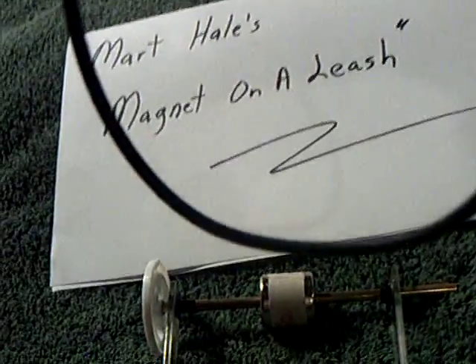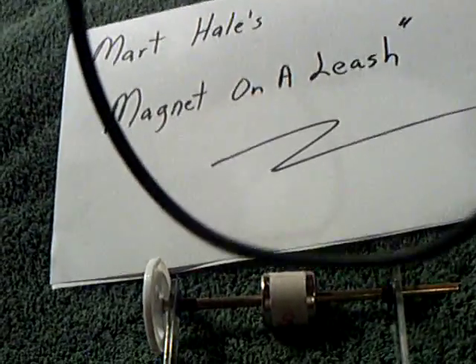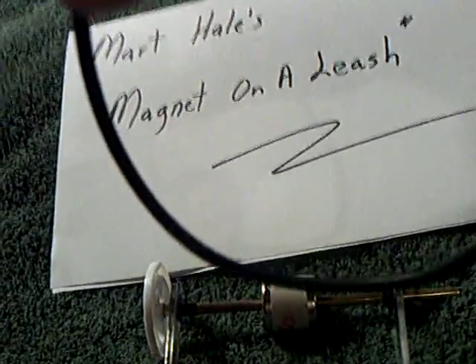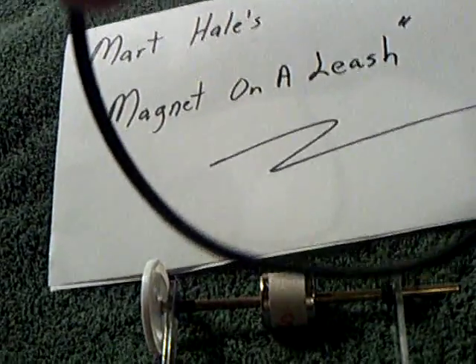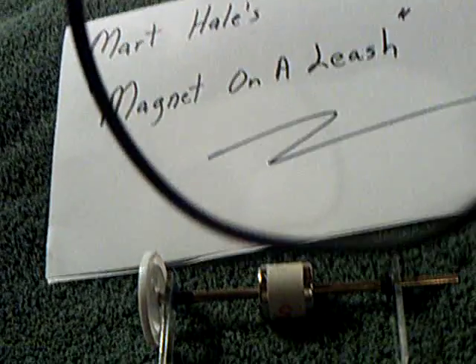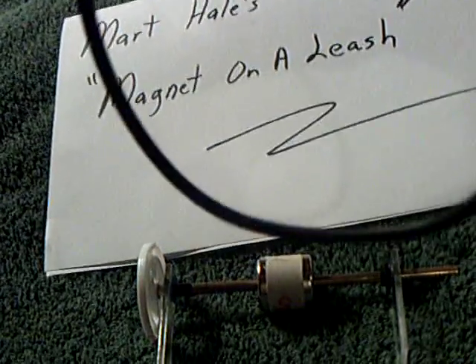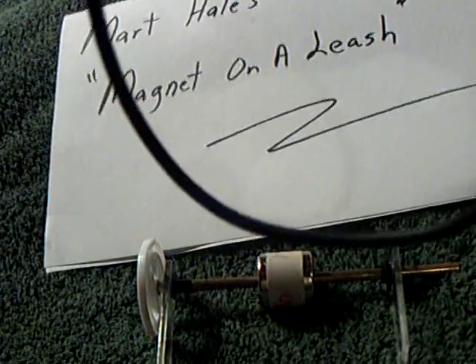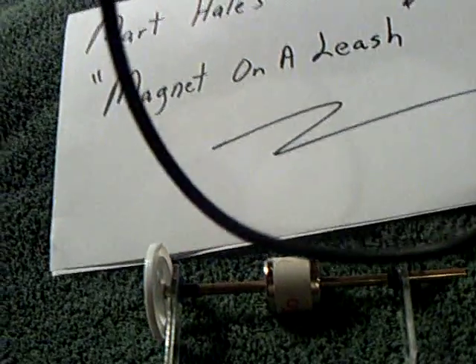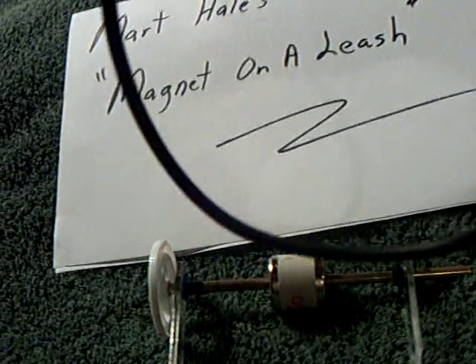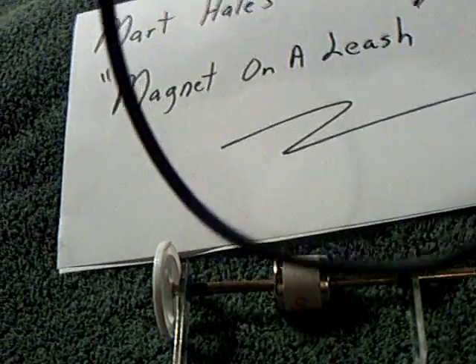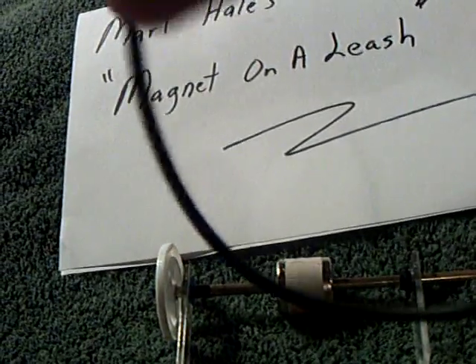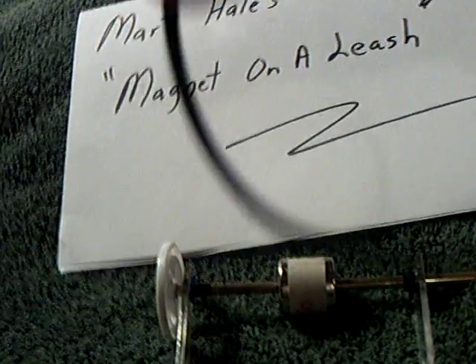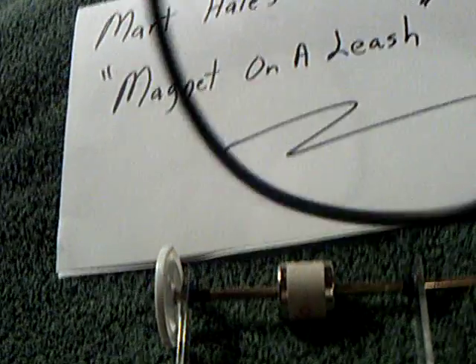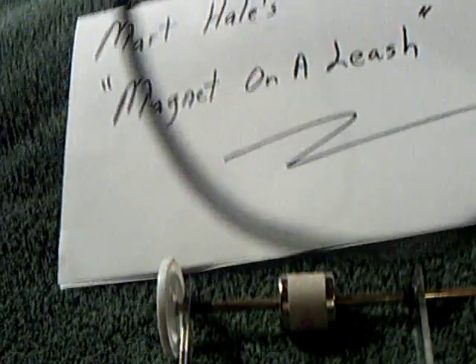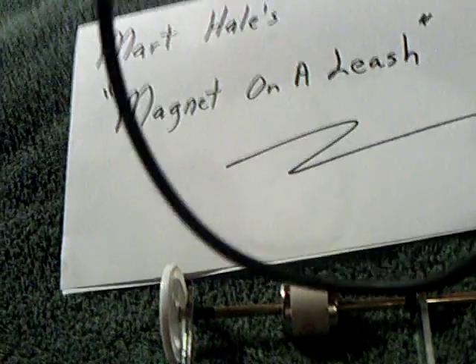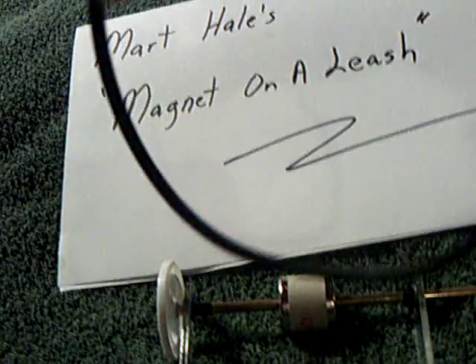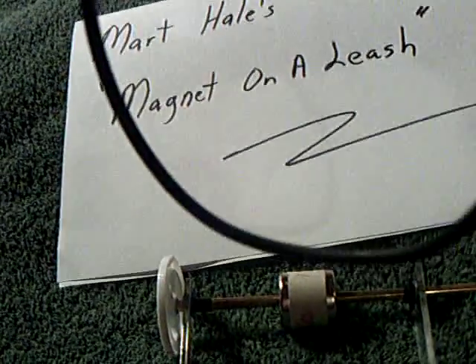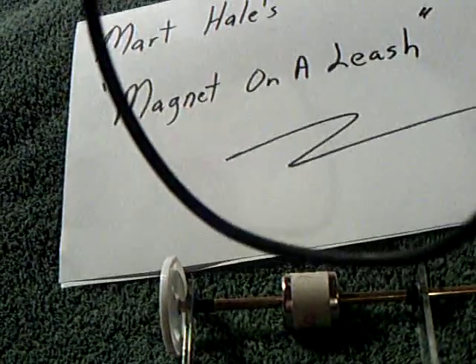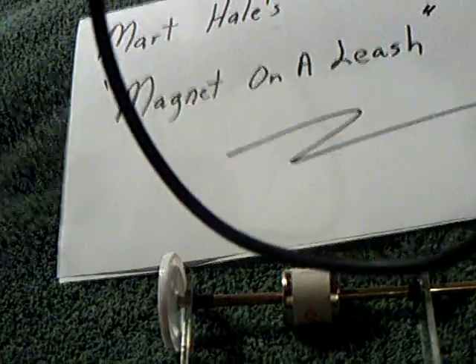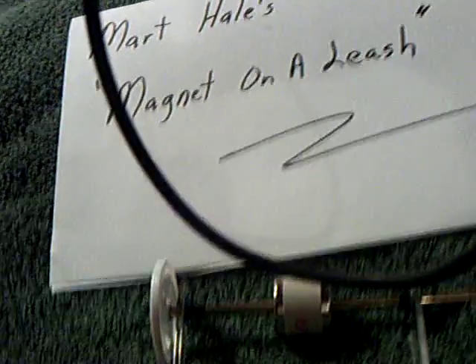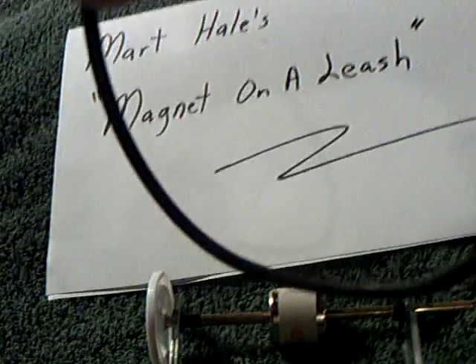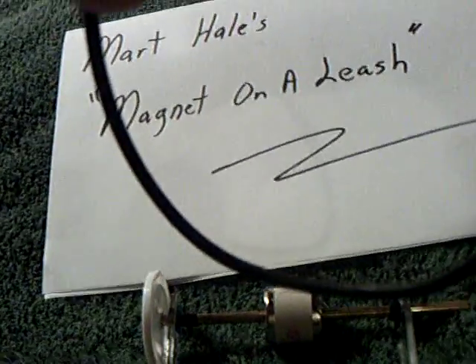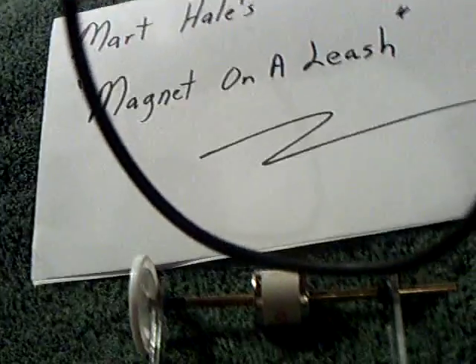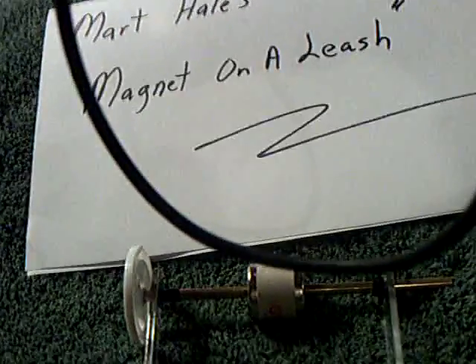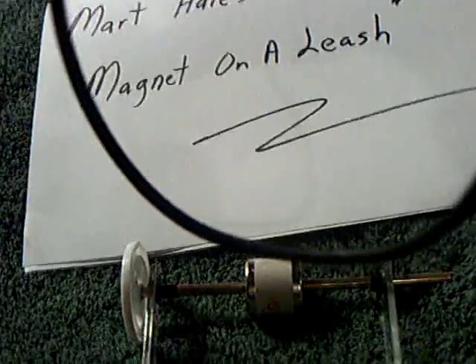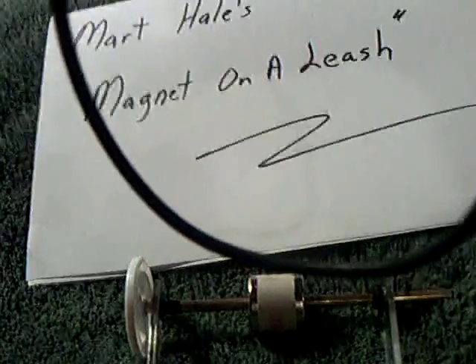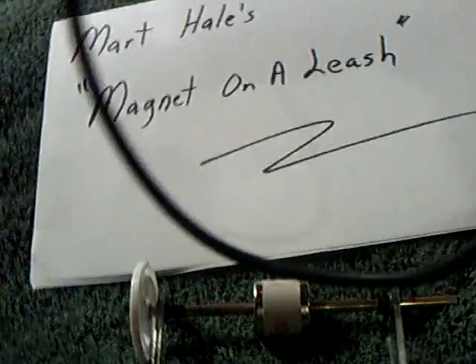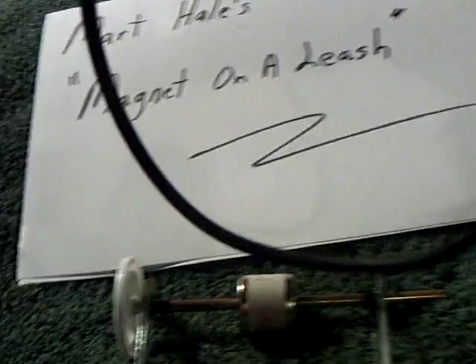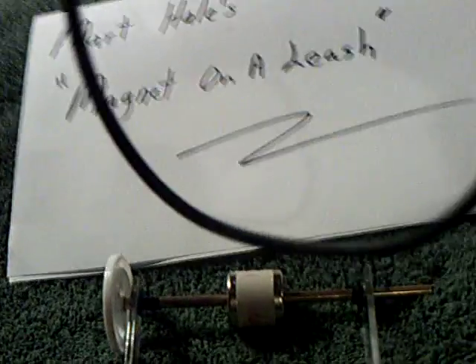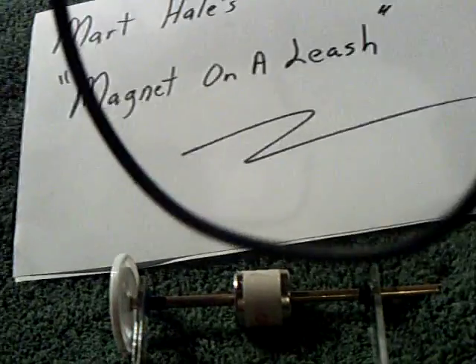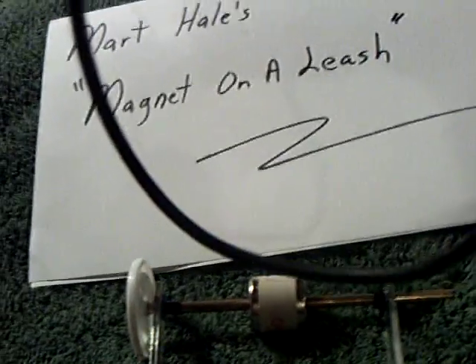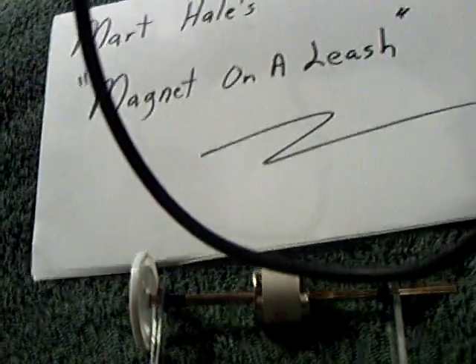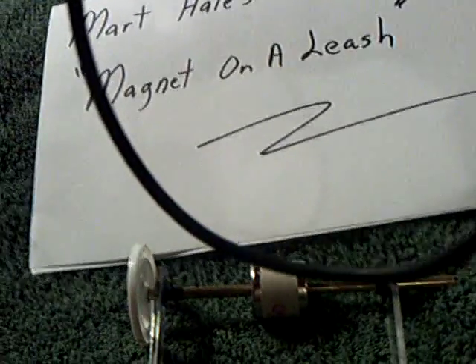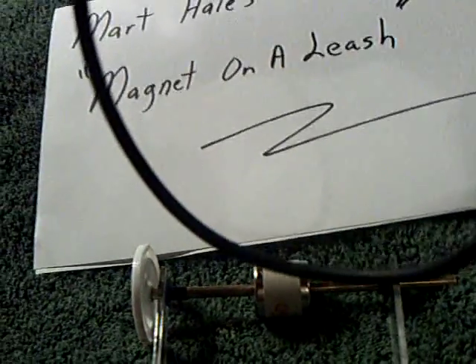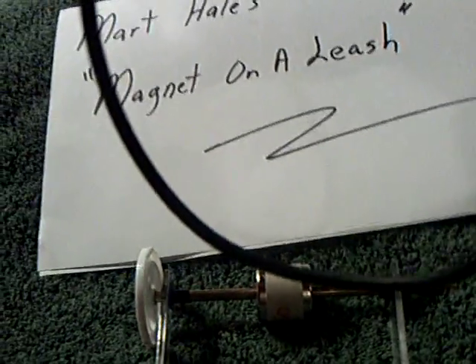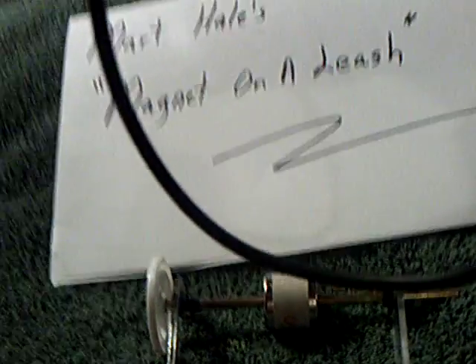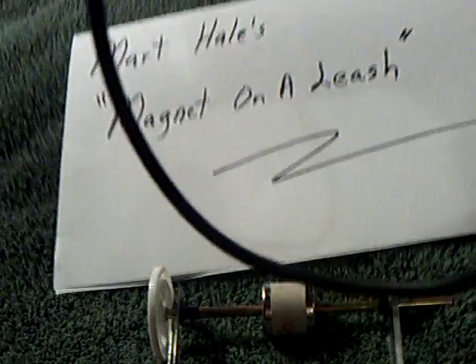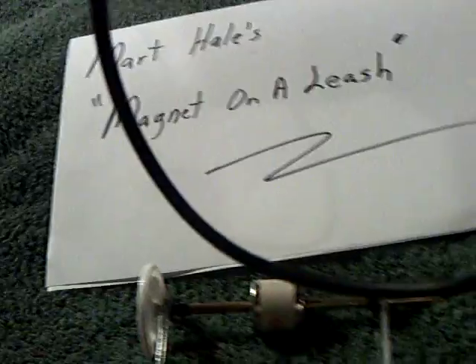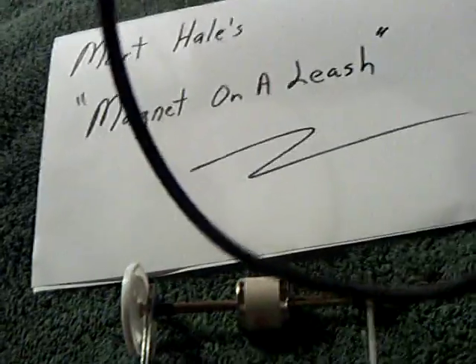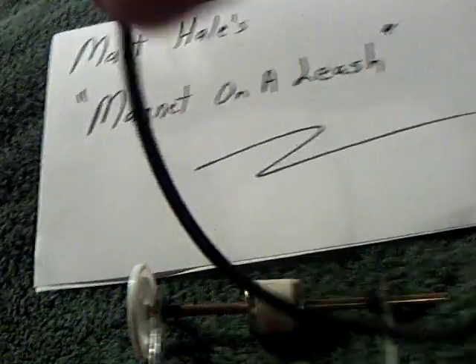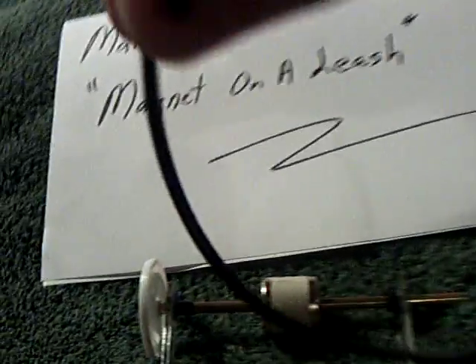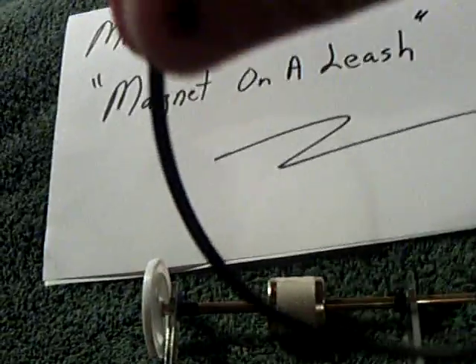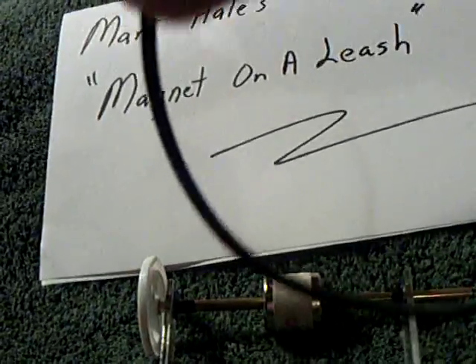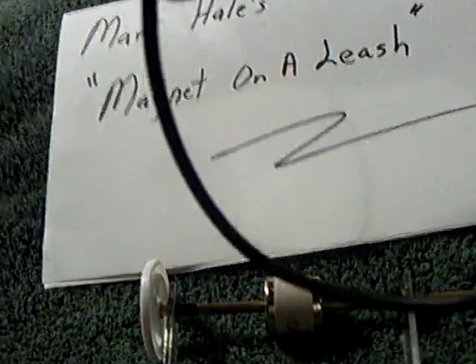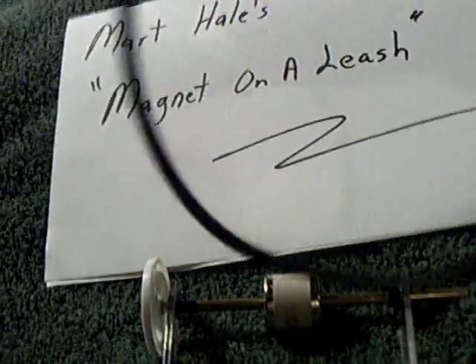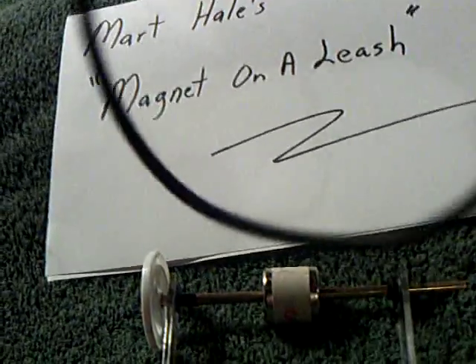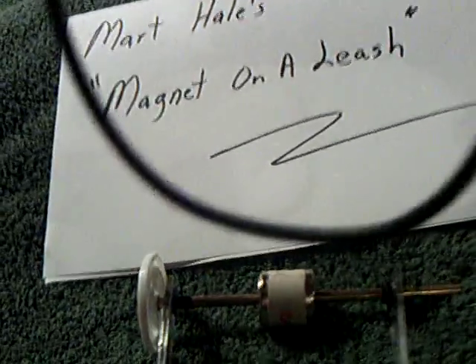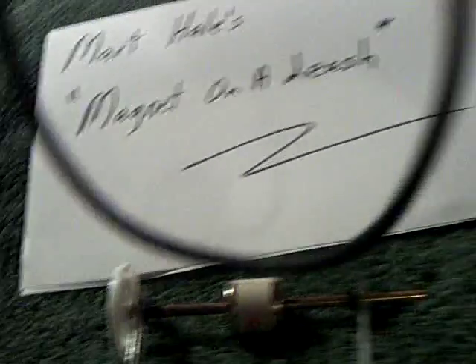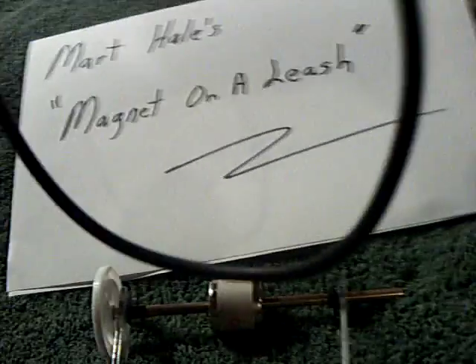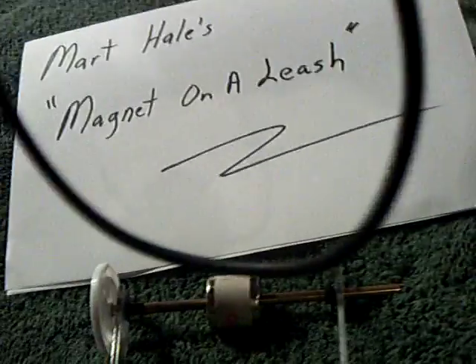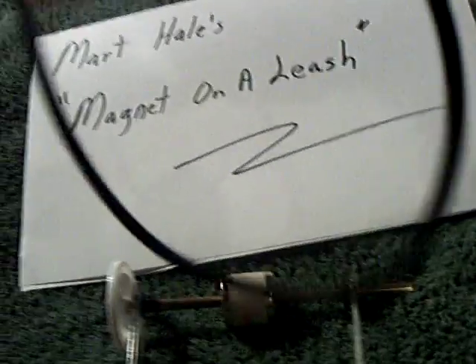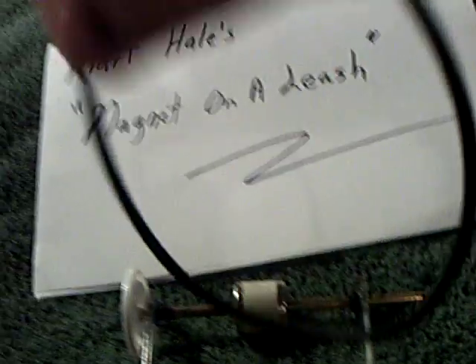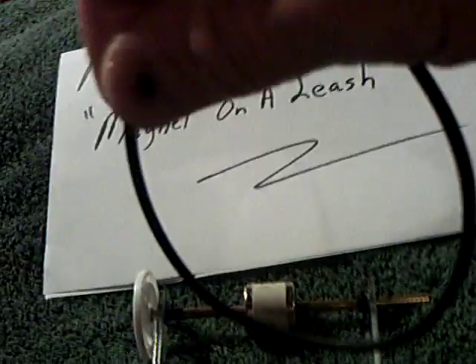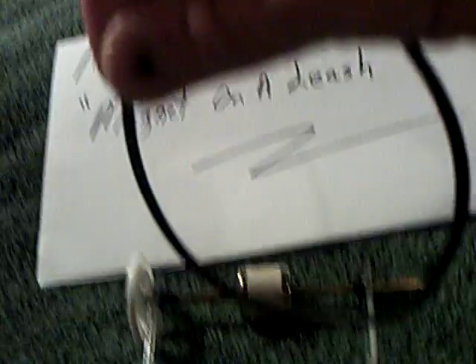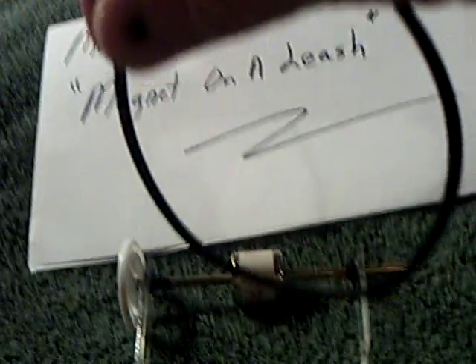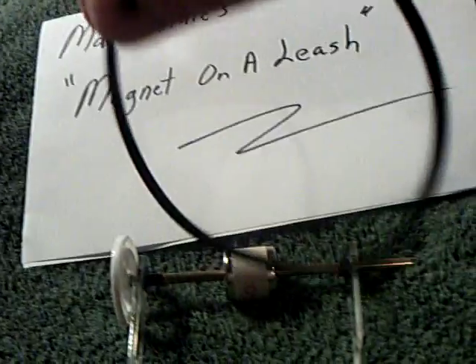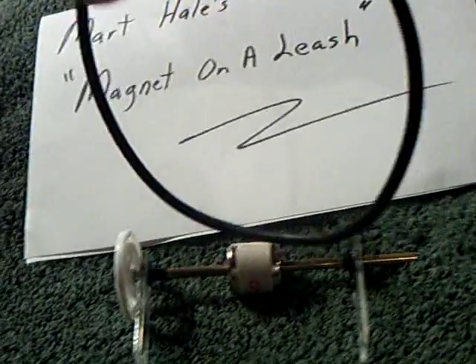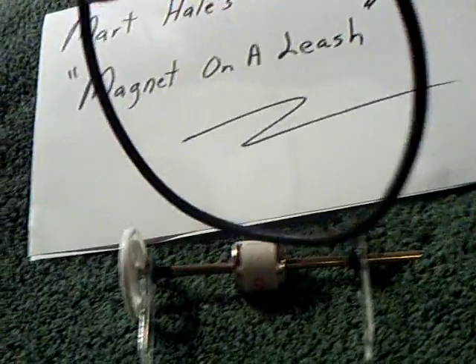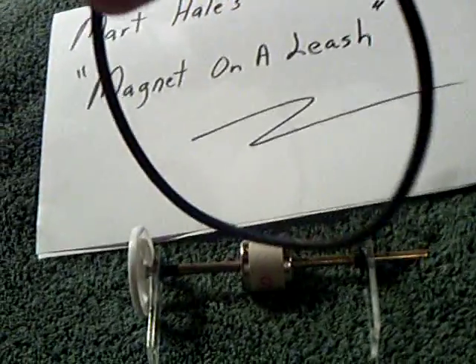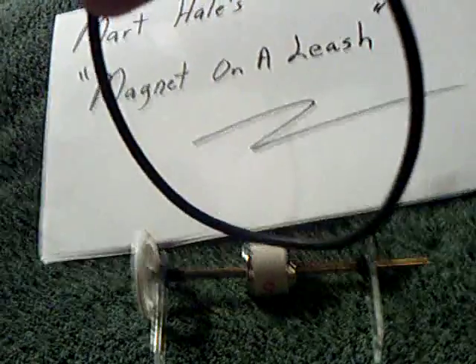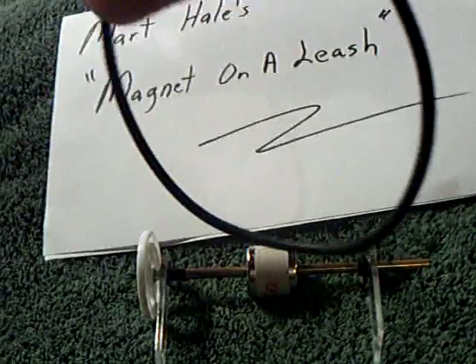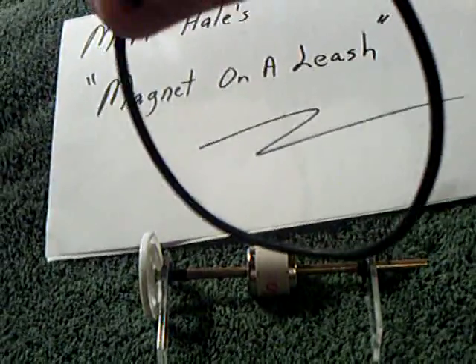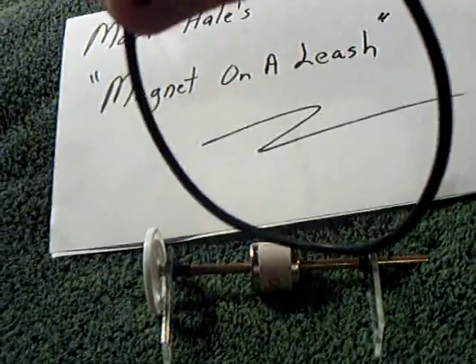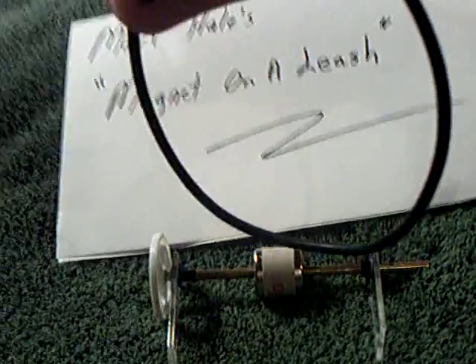And the thing worked and spun up to about 25,000 RPM, and it charged the Bedini. So I had to try this.